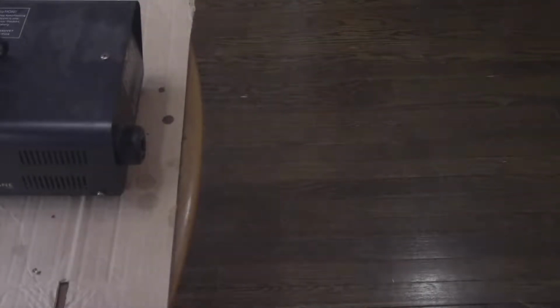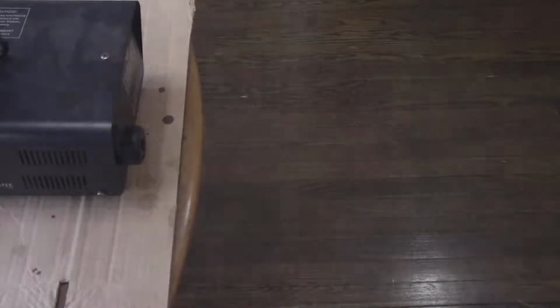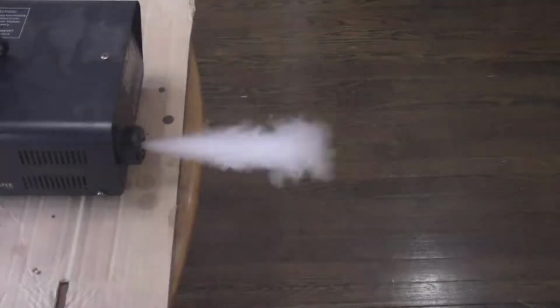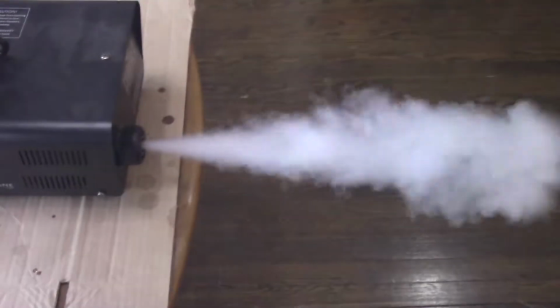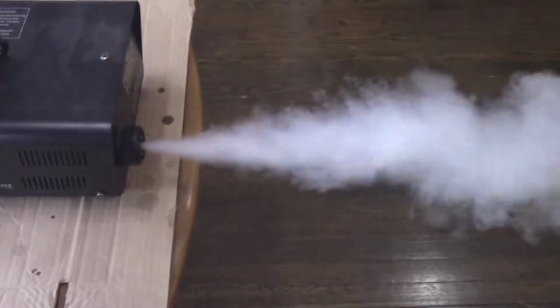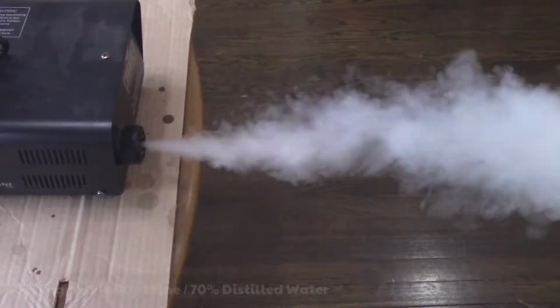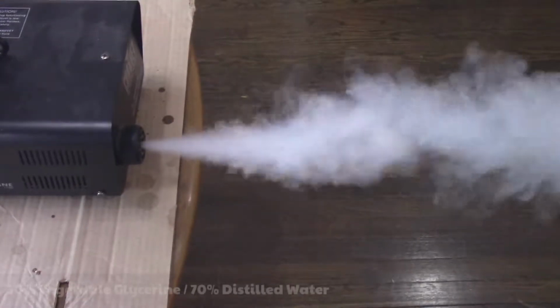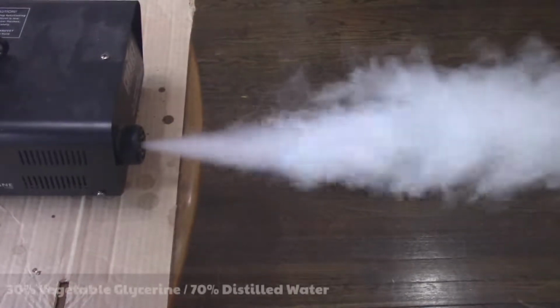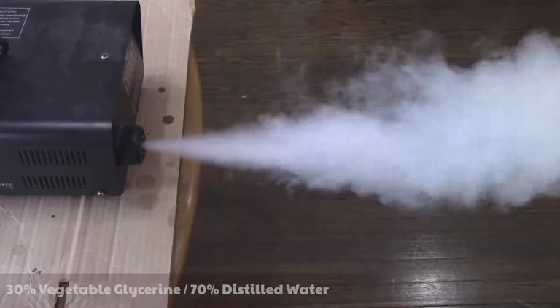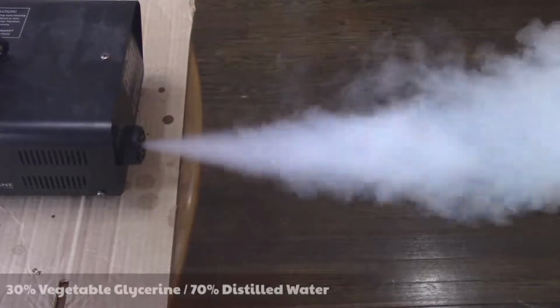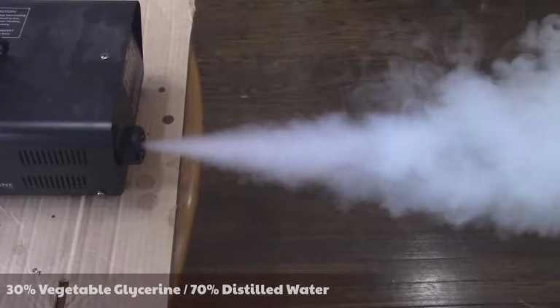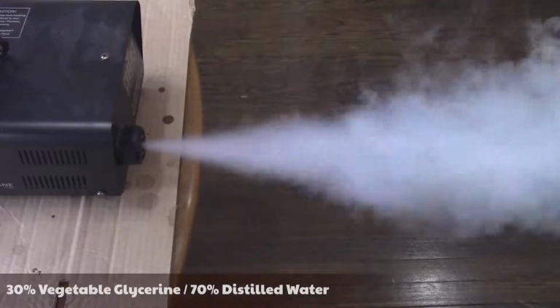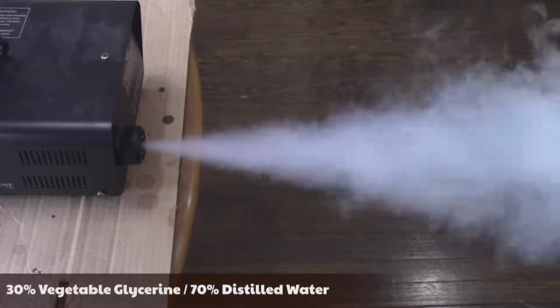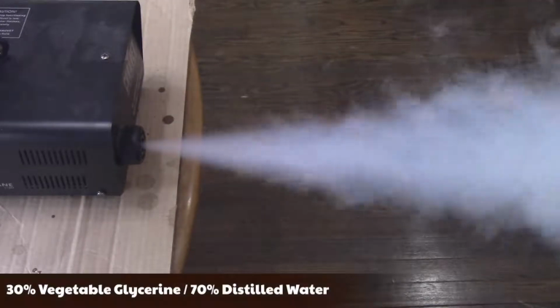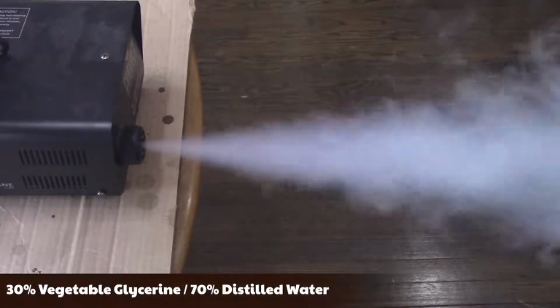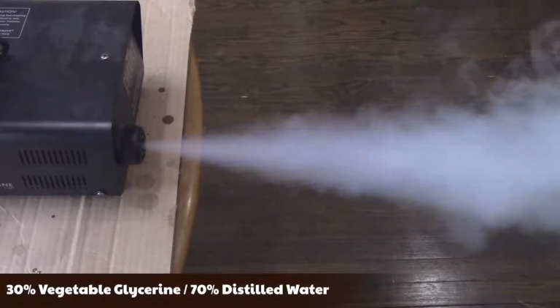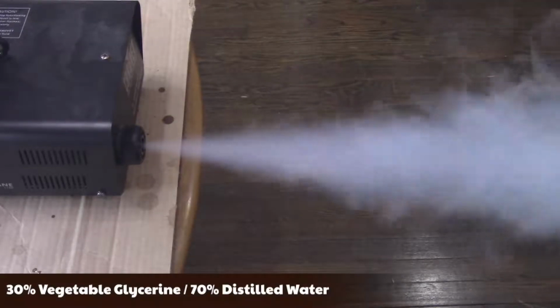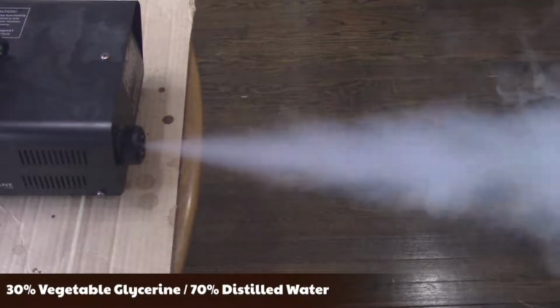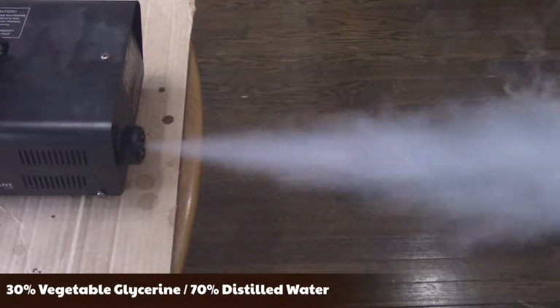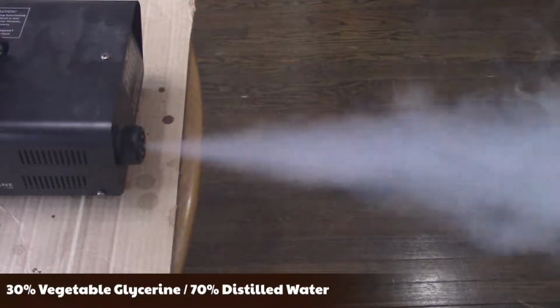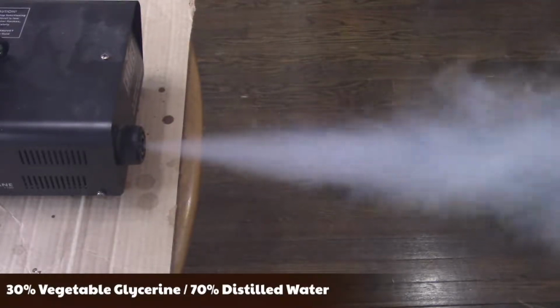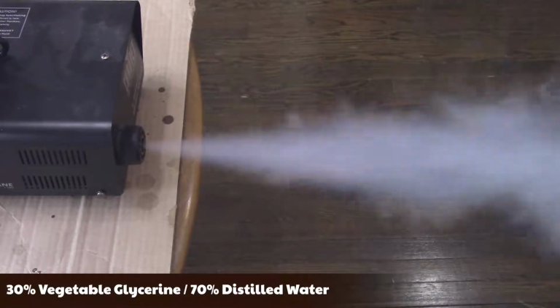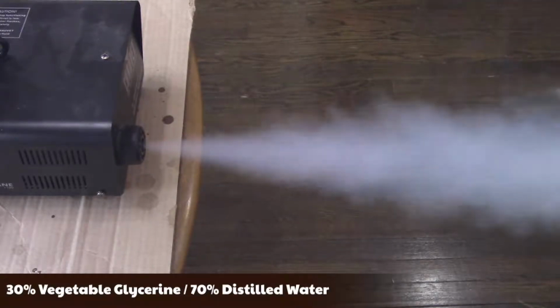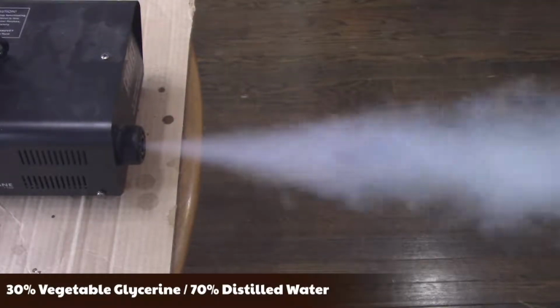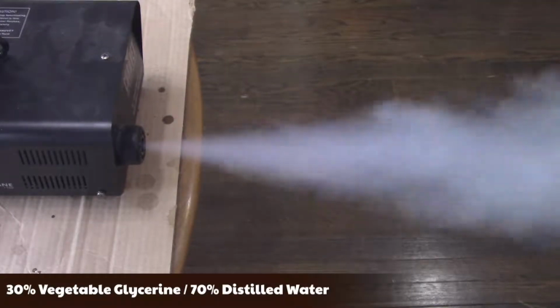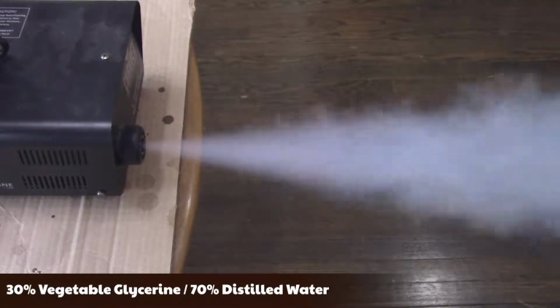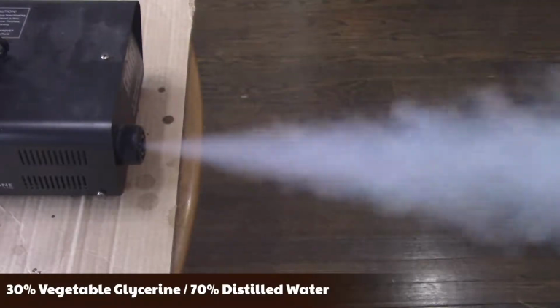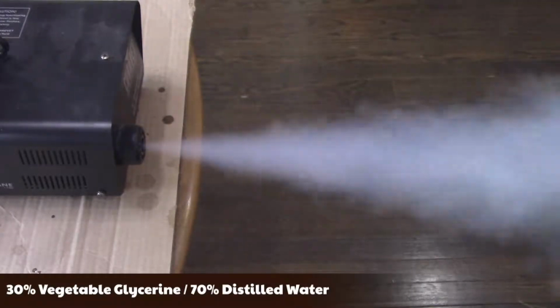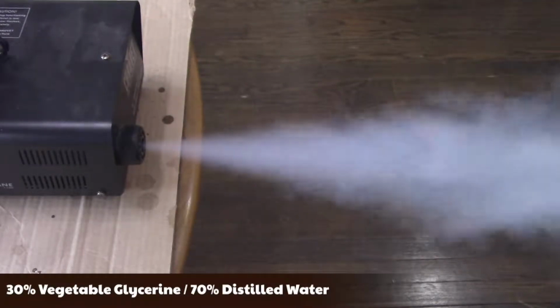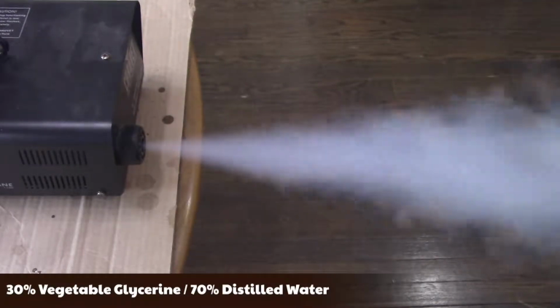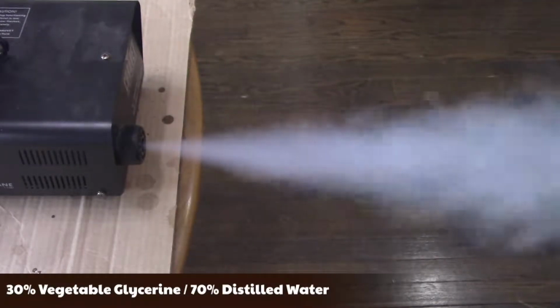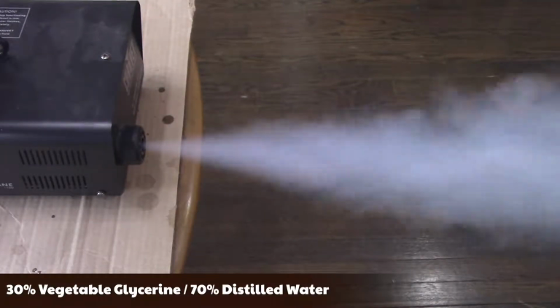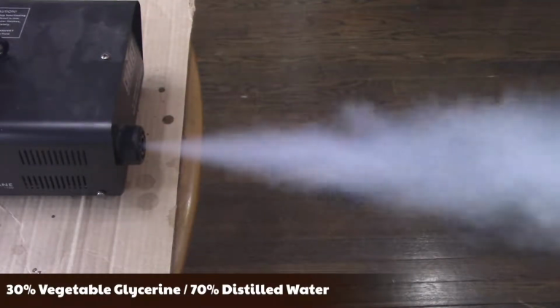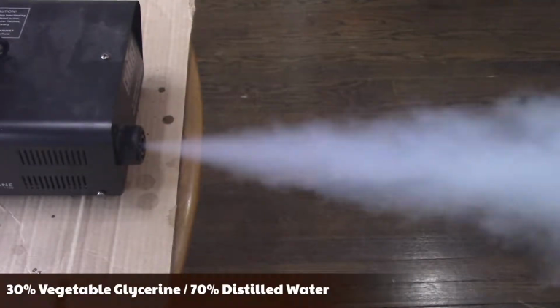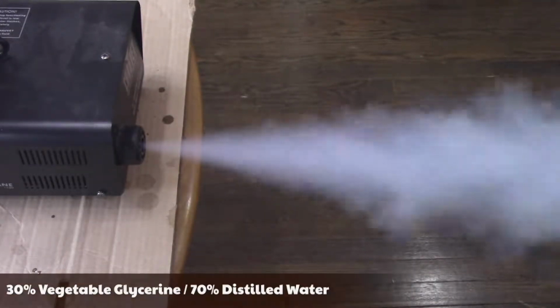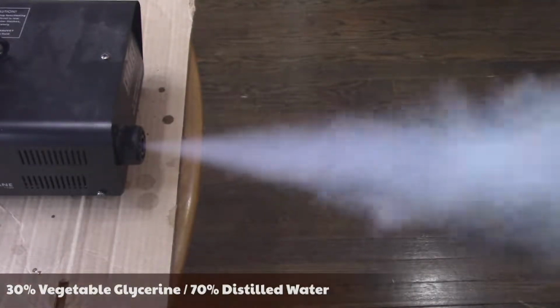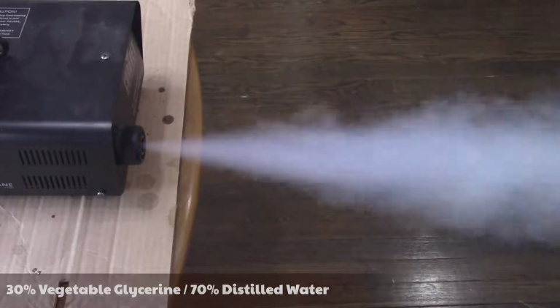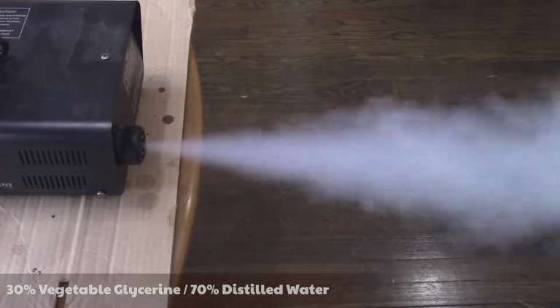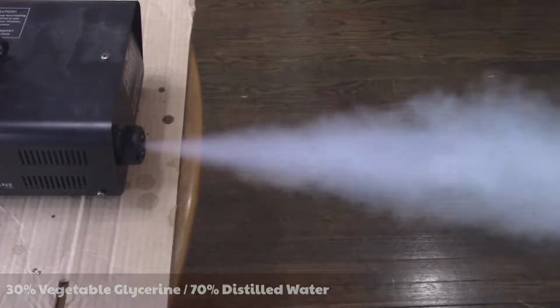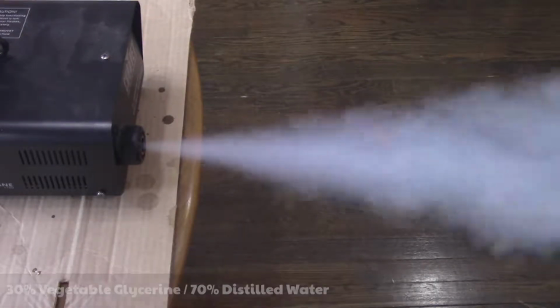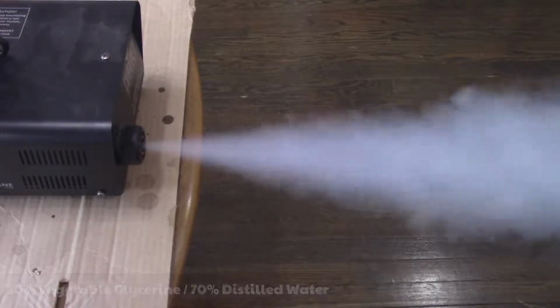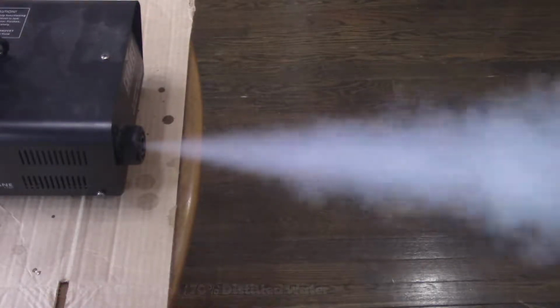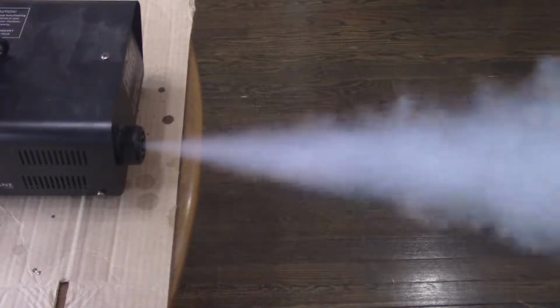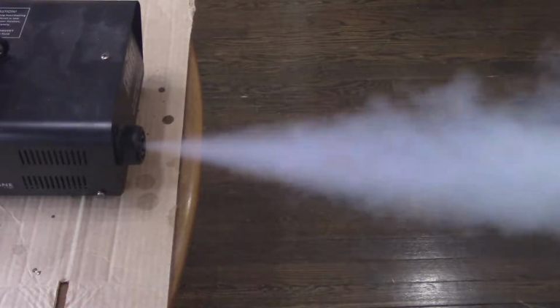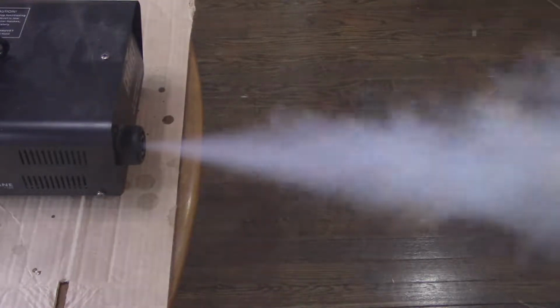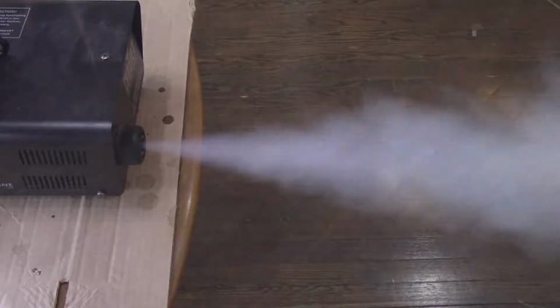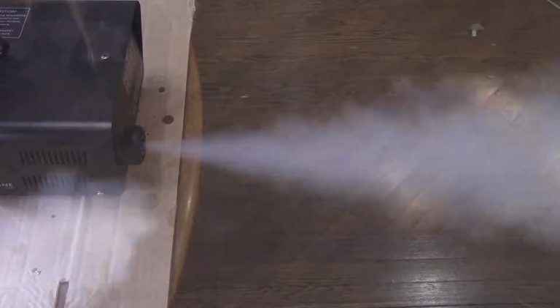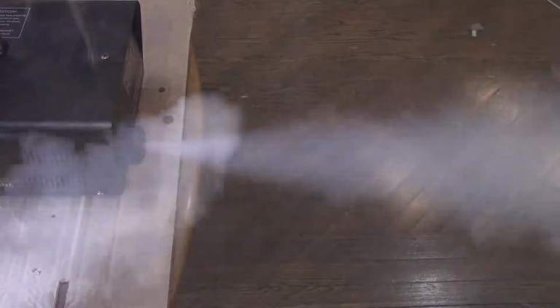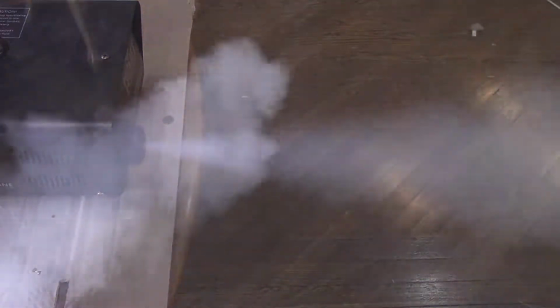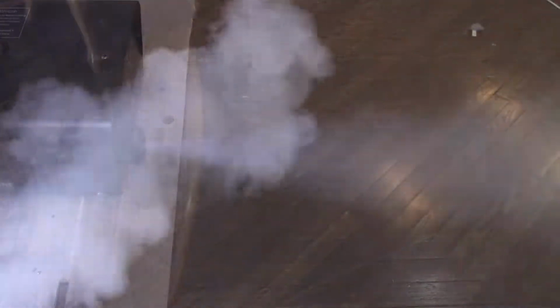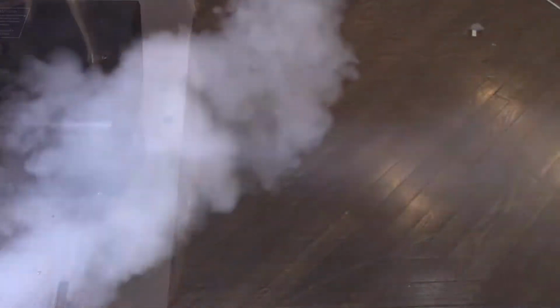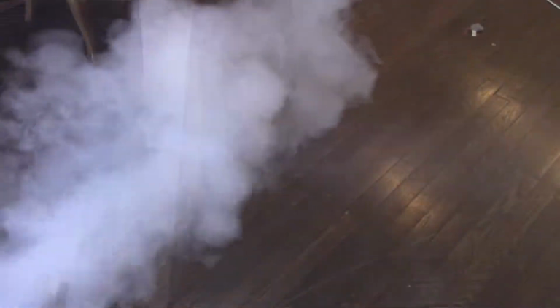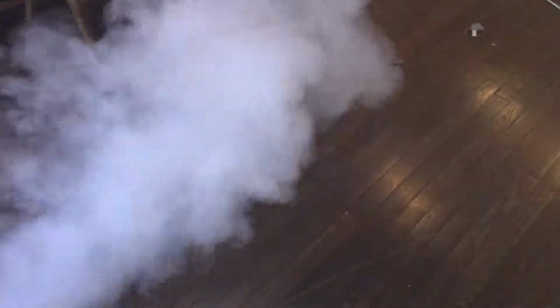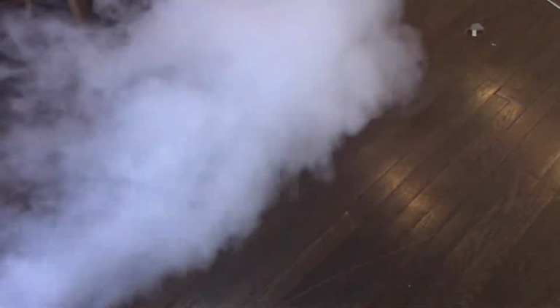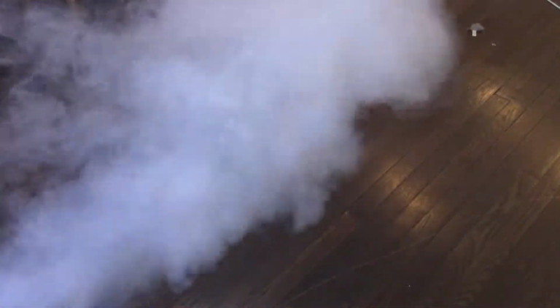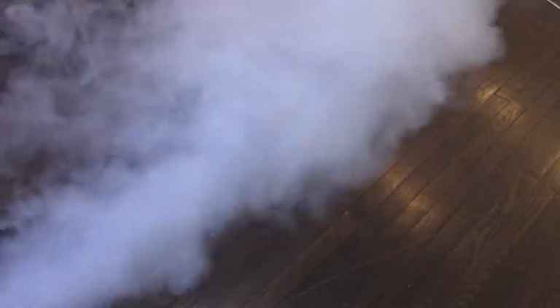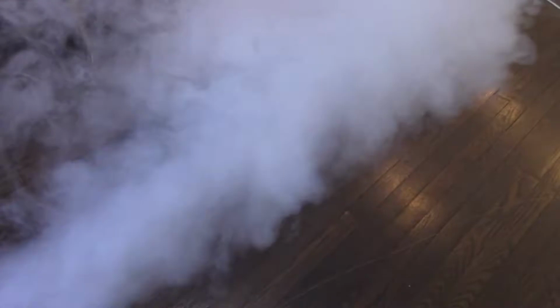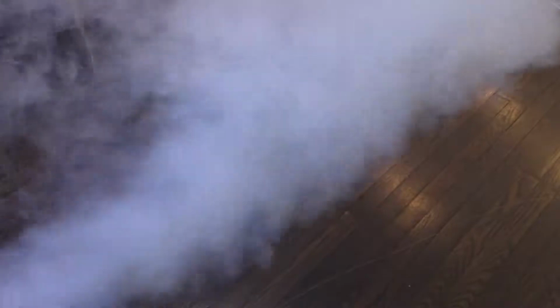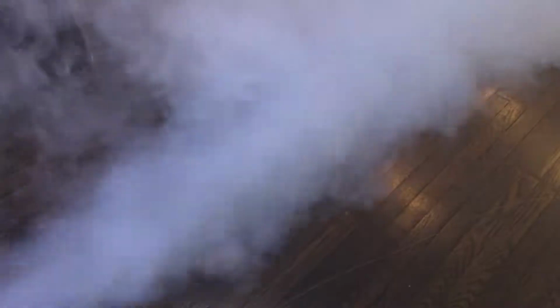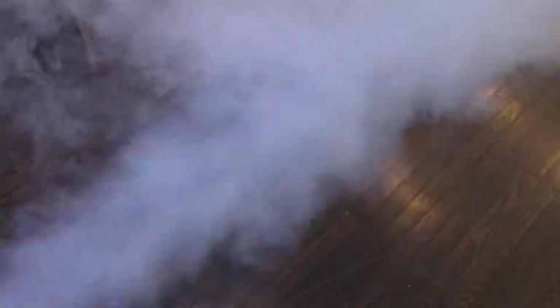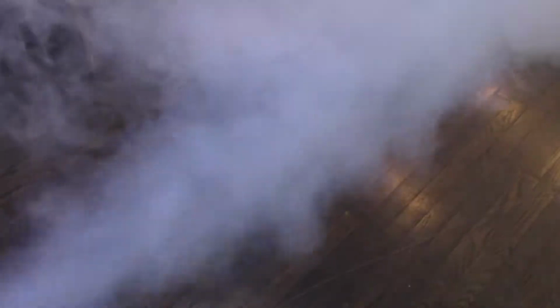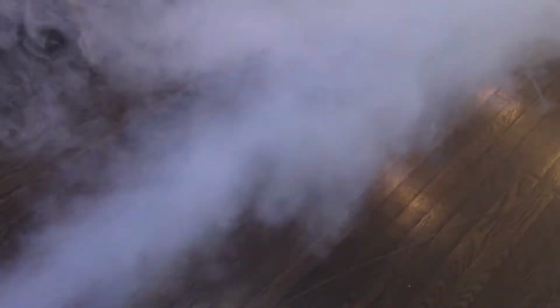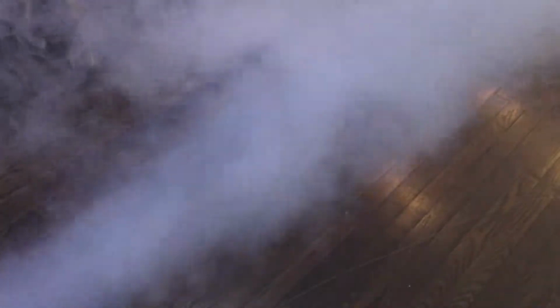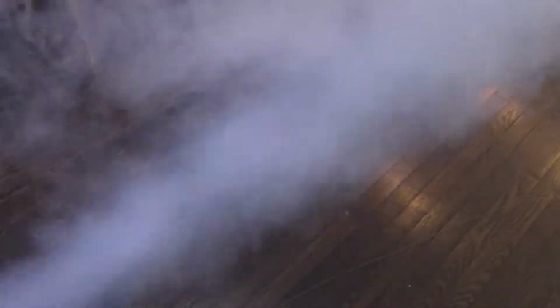The second attempt is 30% glycerin and 70% water. As you can see, the smoke is thicker.